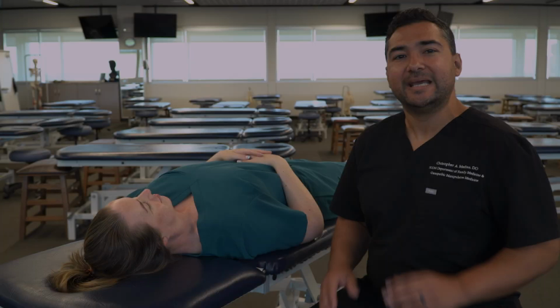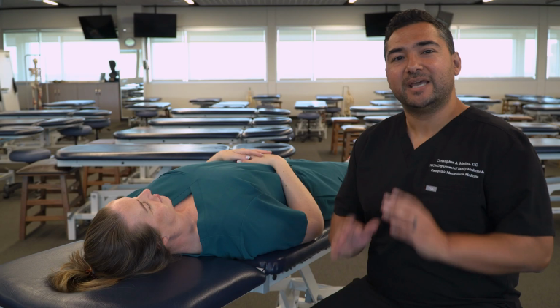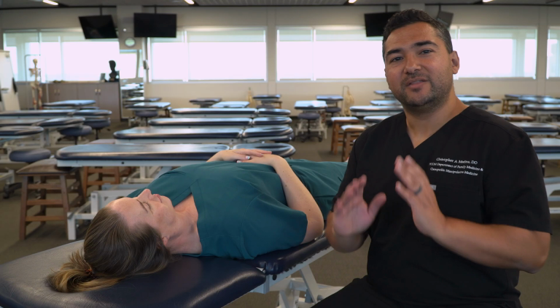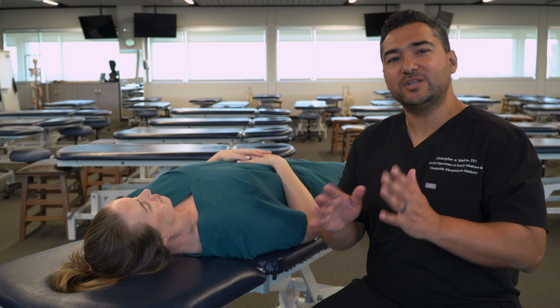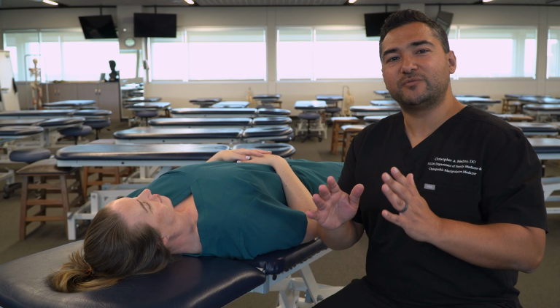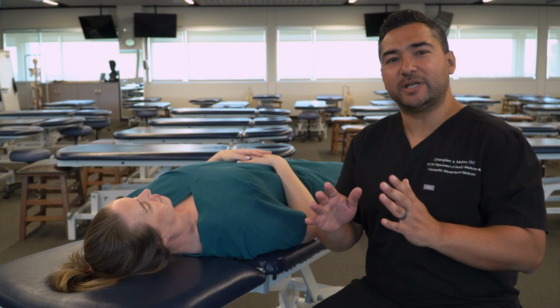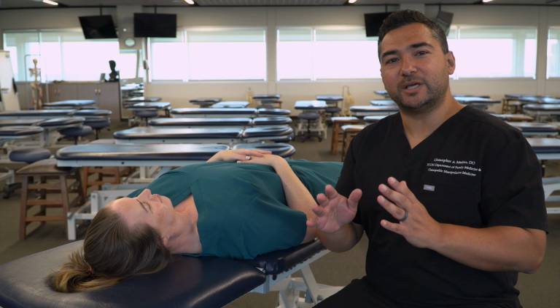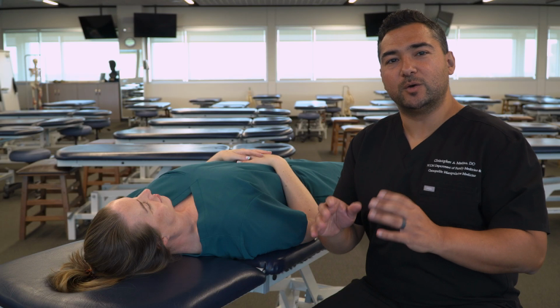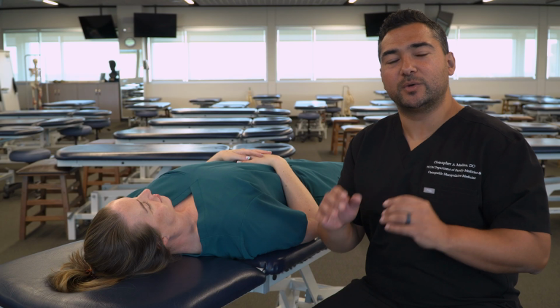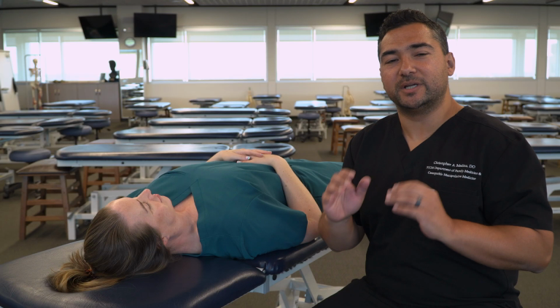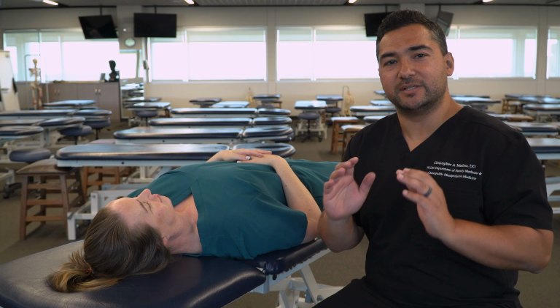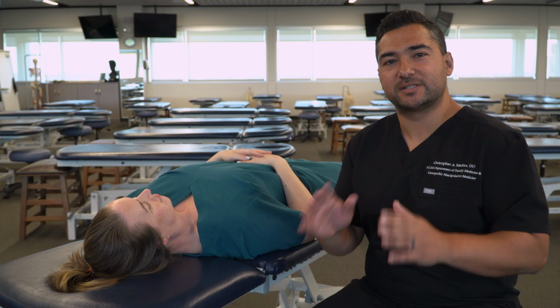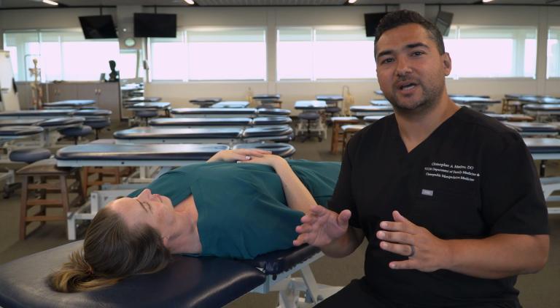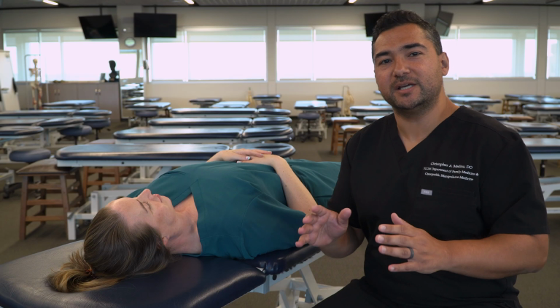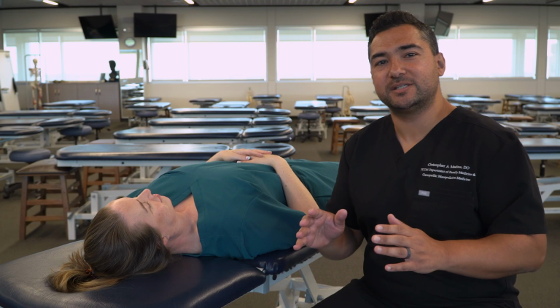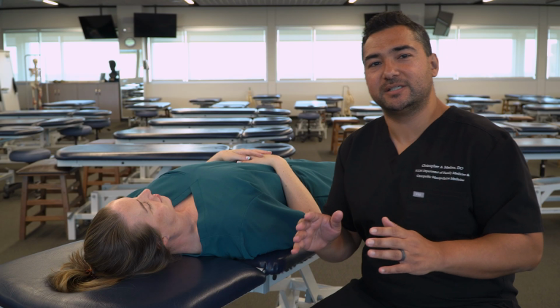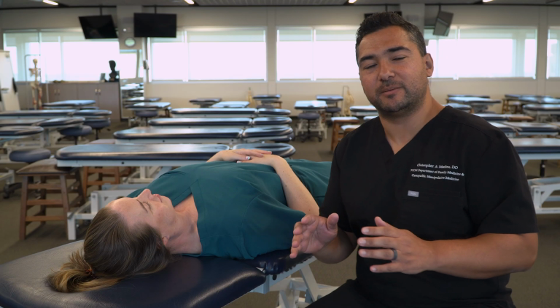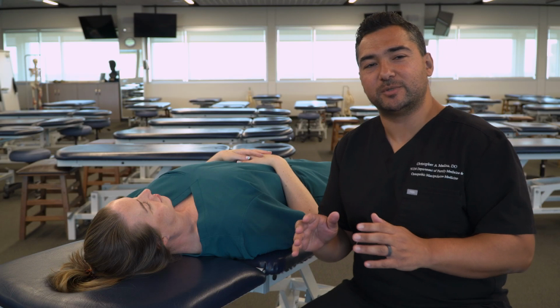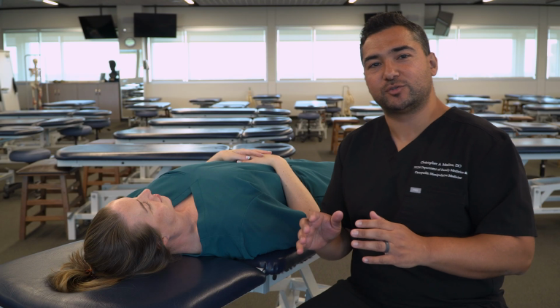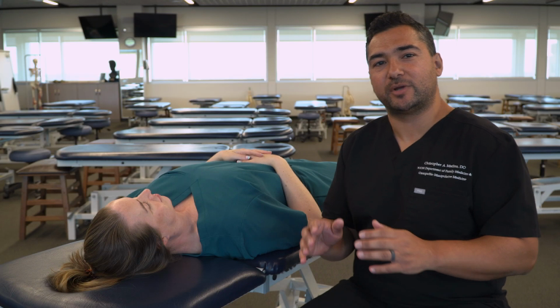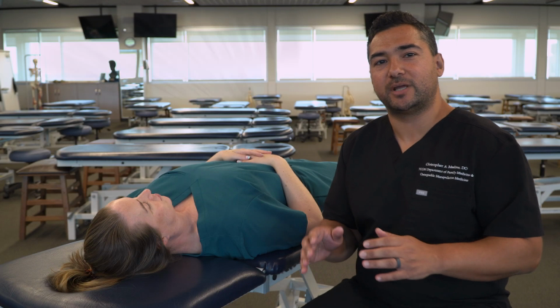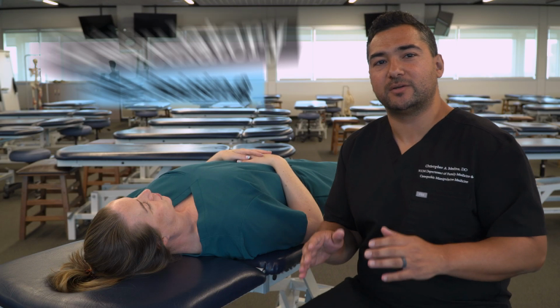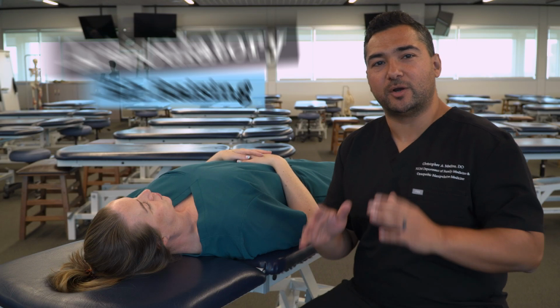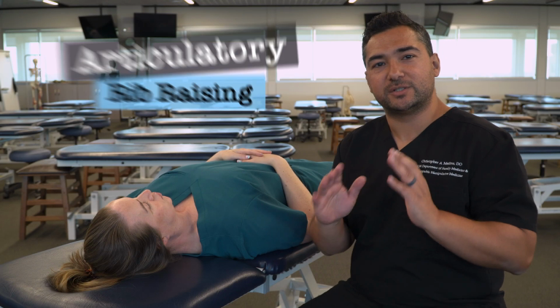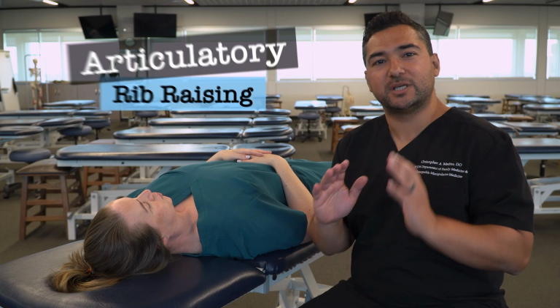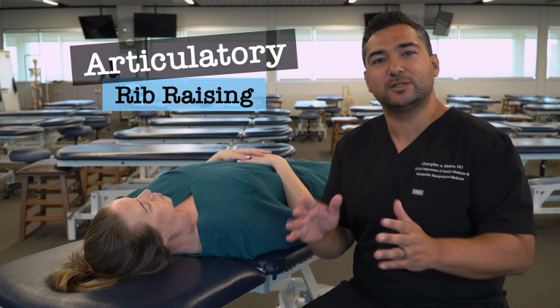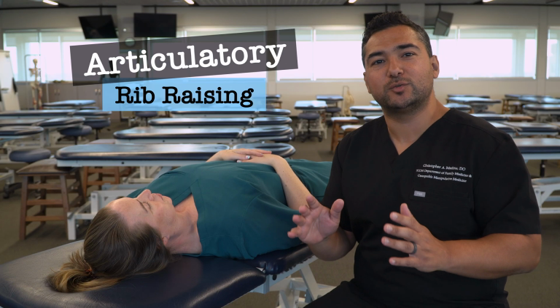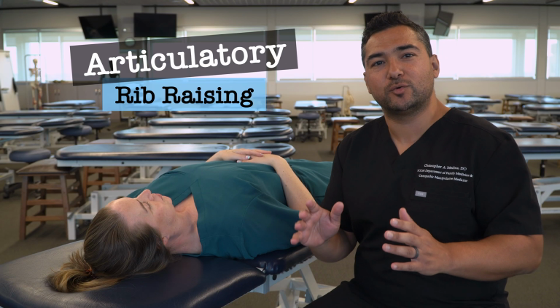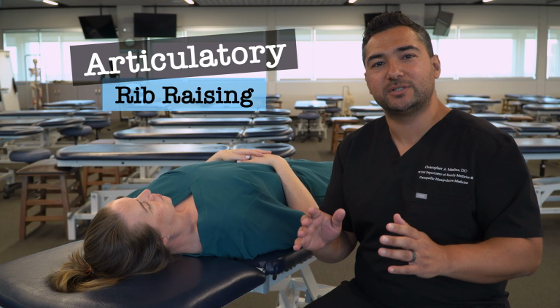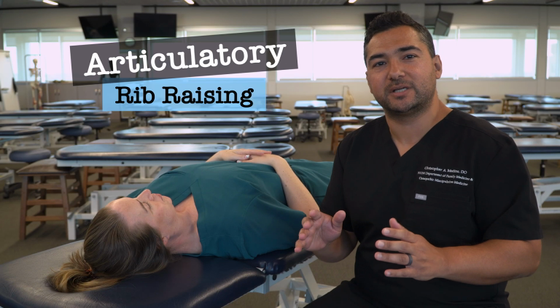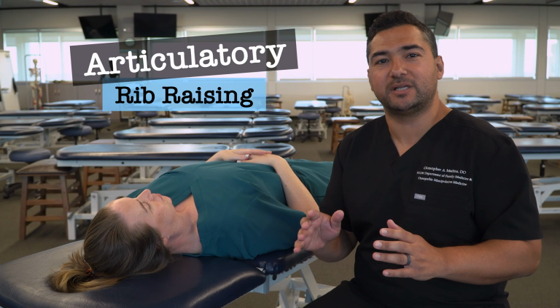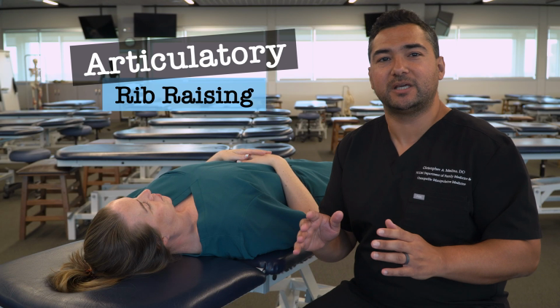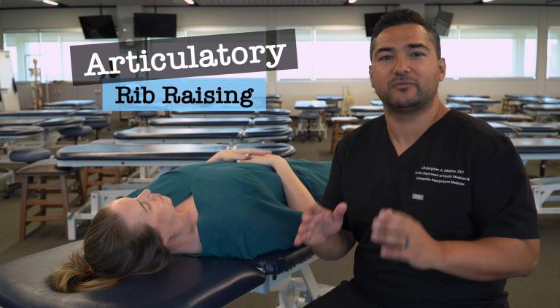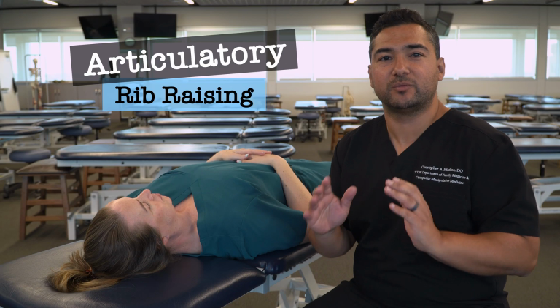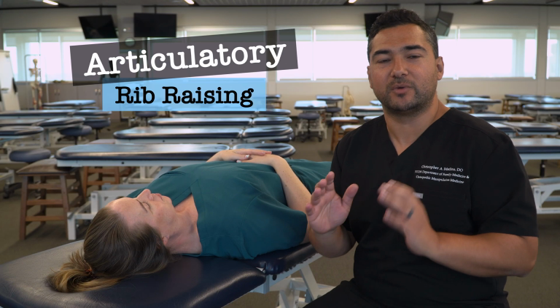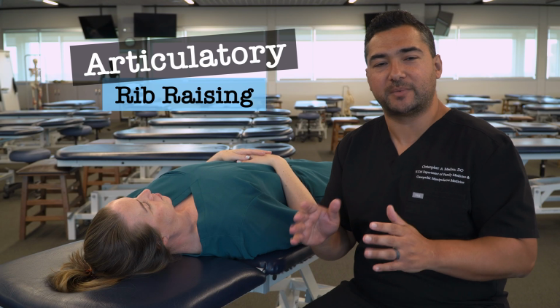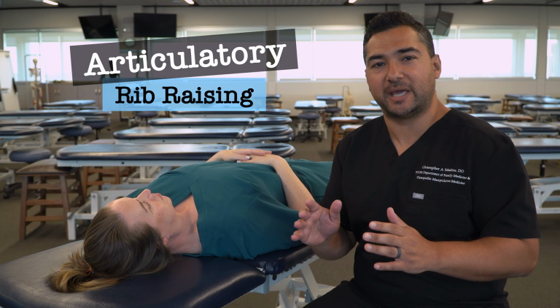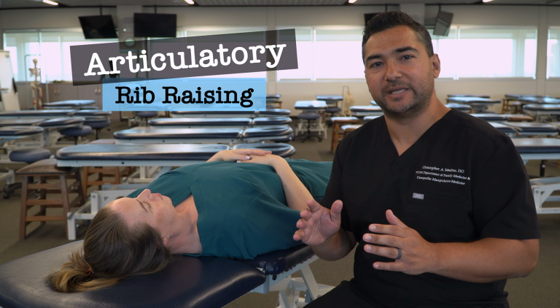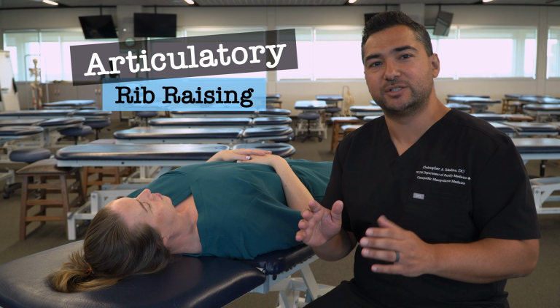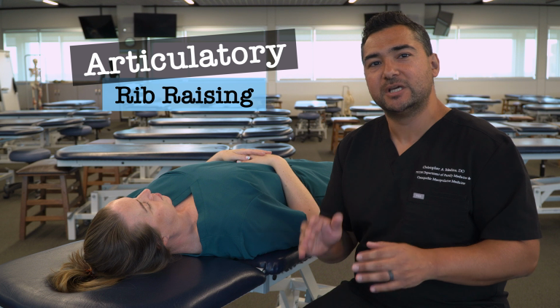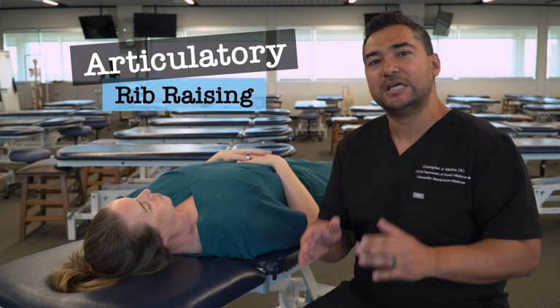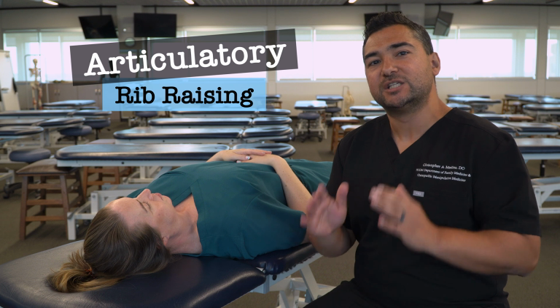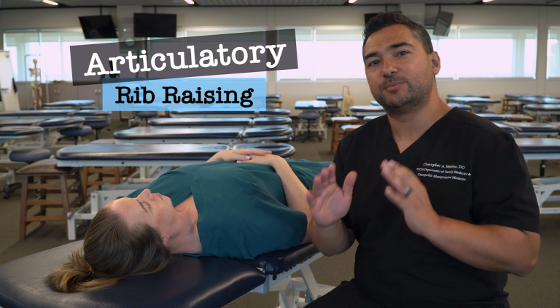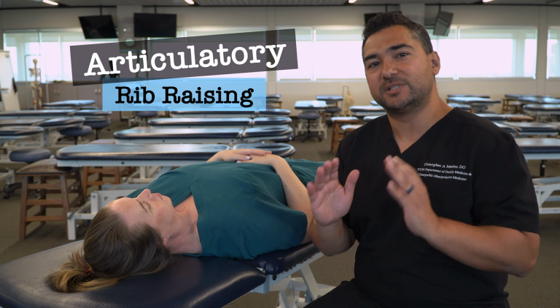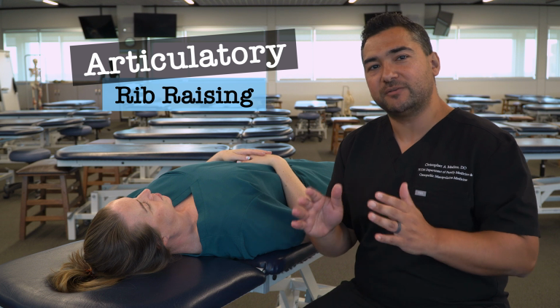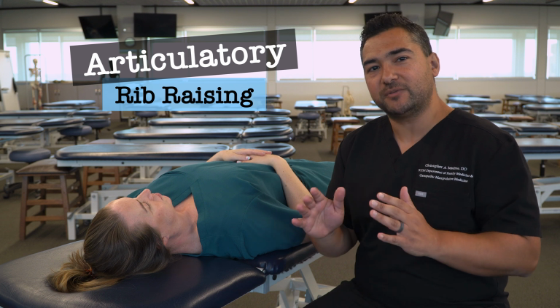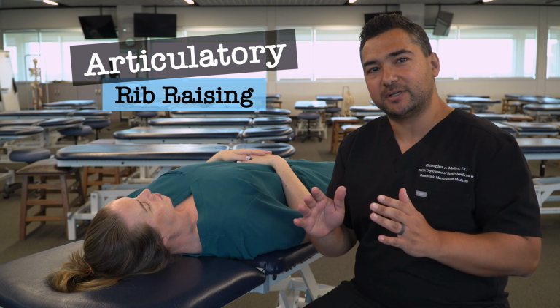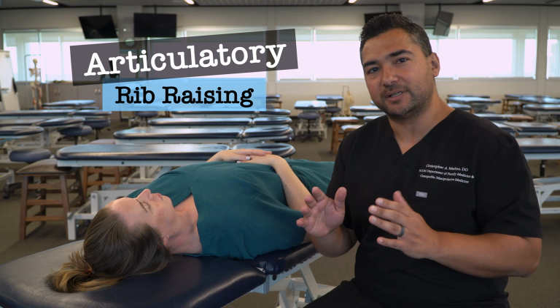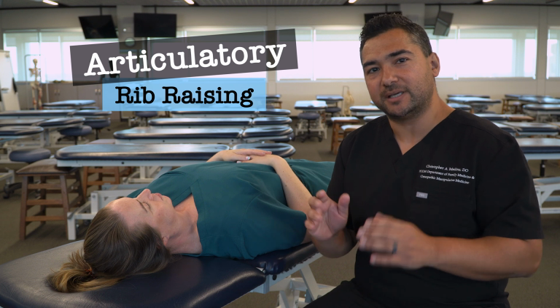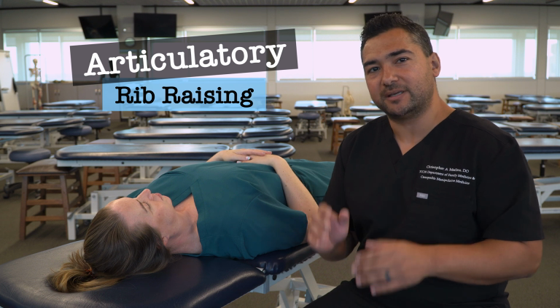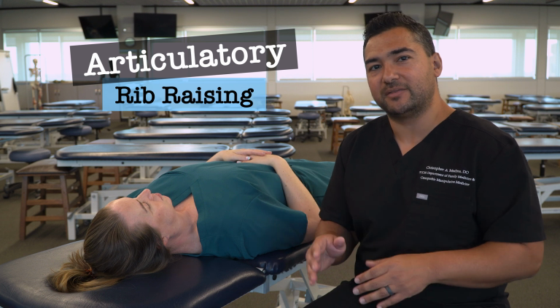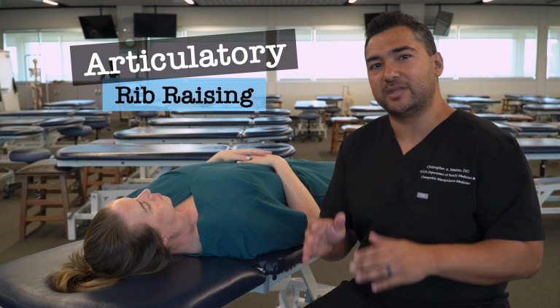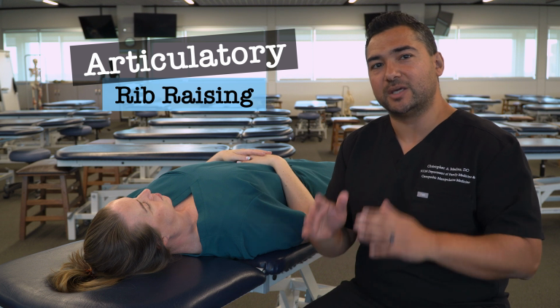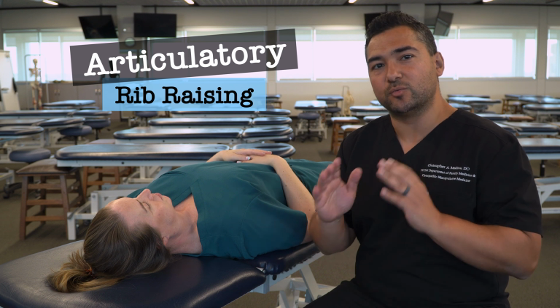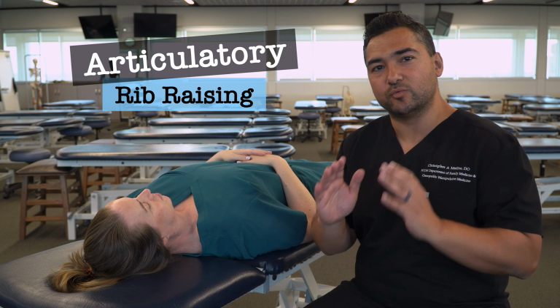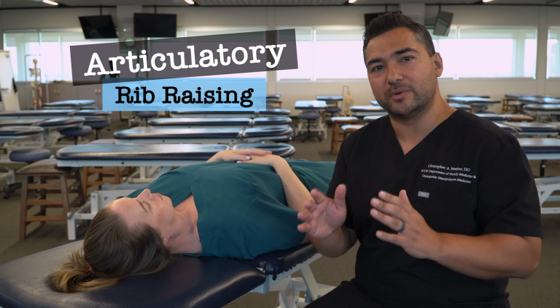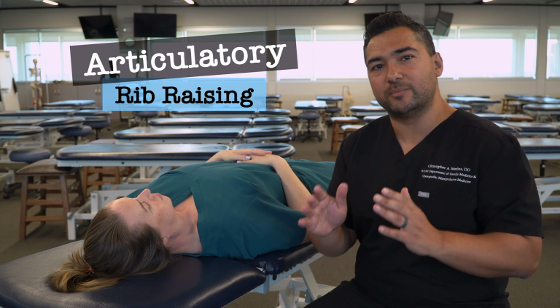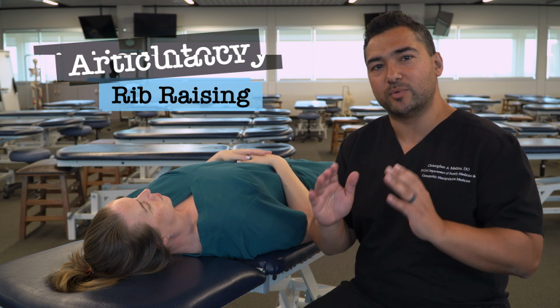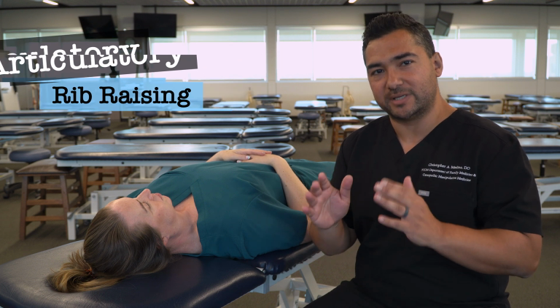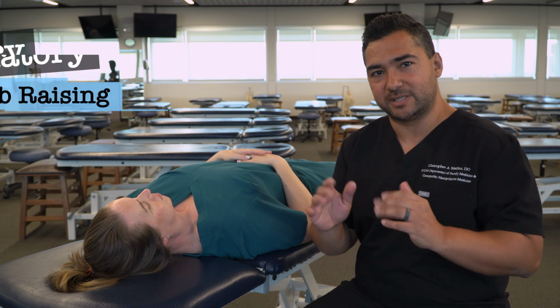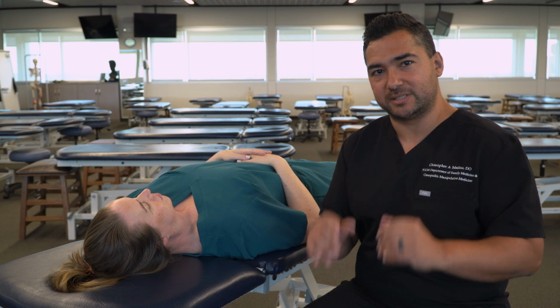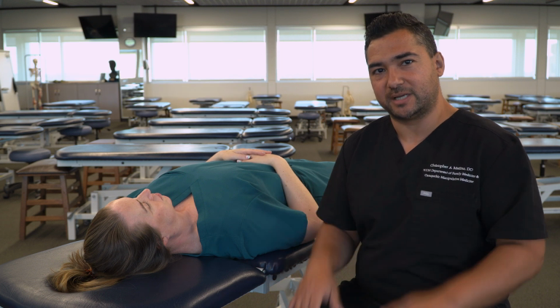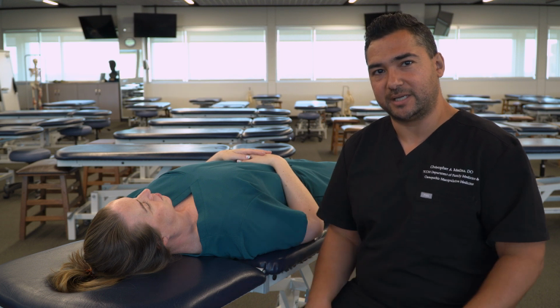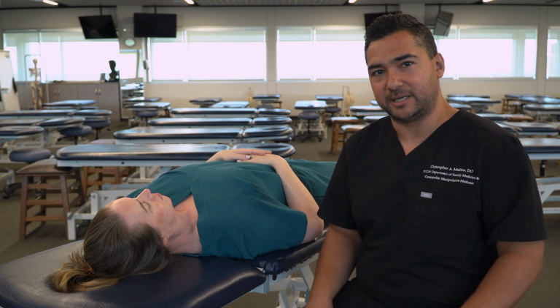In this video we're going to discuss and demonstrate articulatory technique for the ribcage, specifically the rib raising technique.